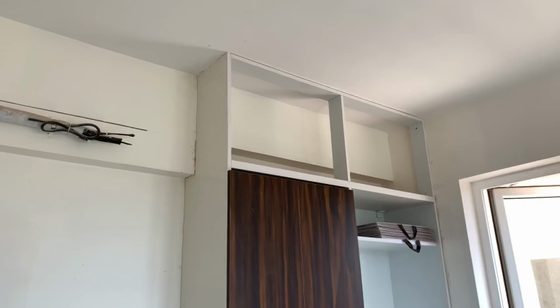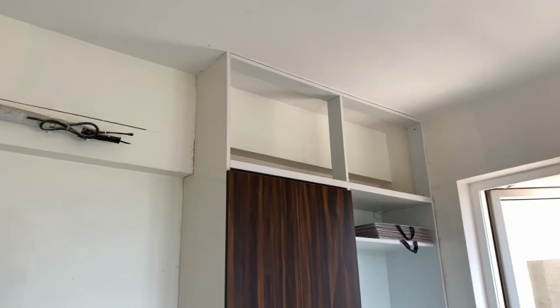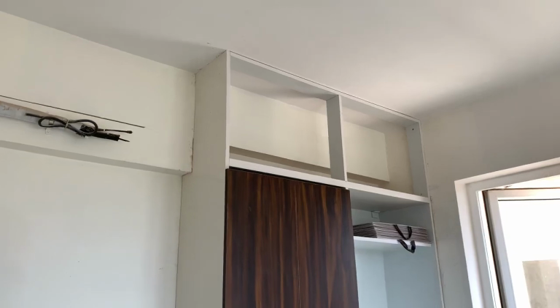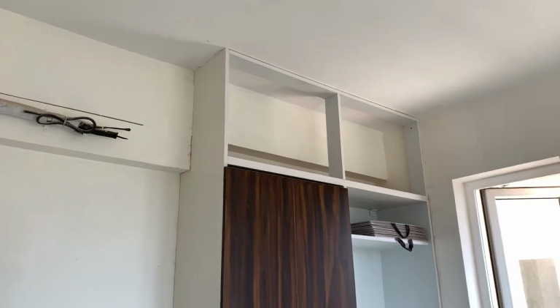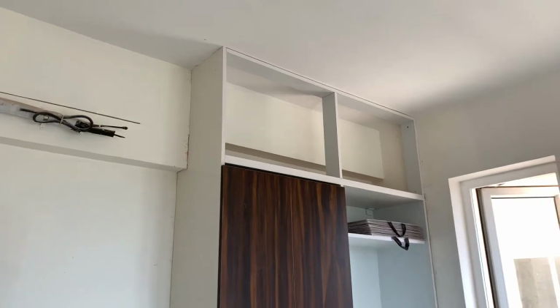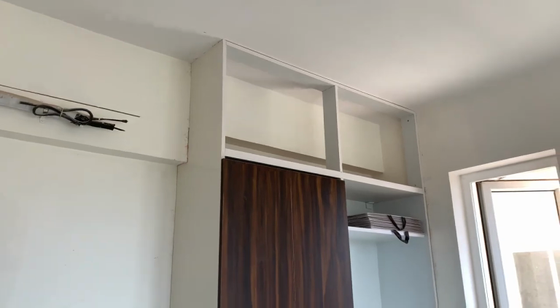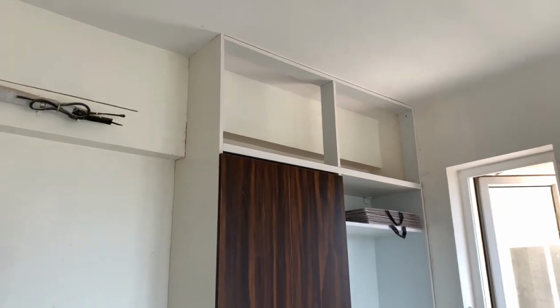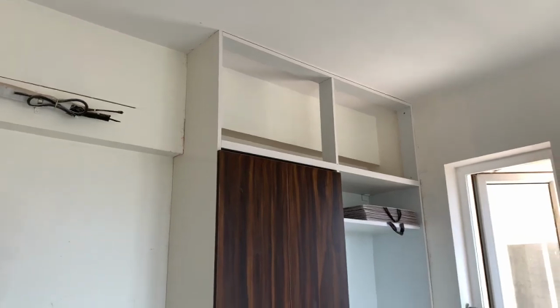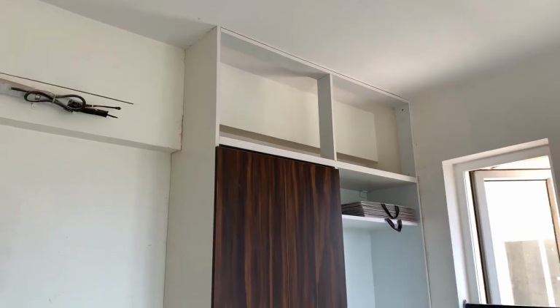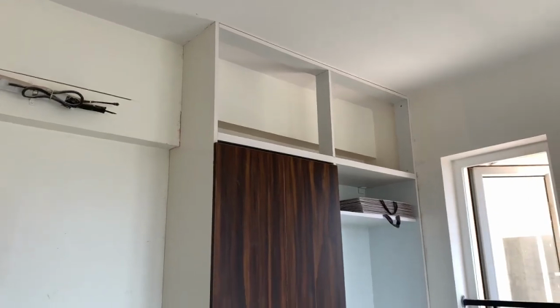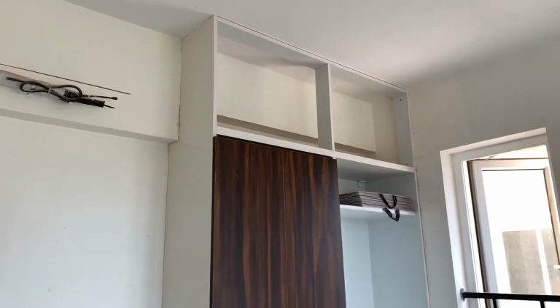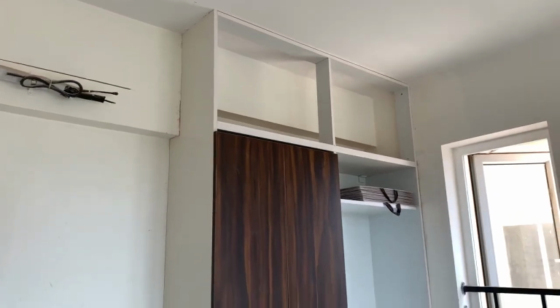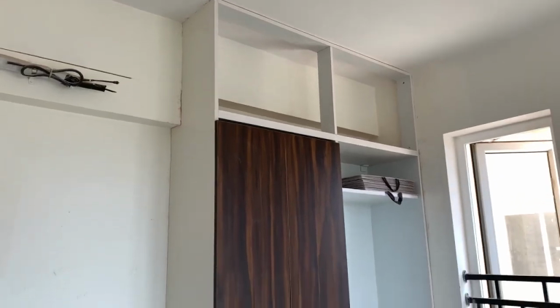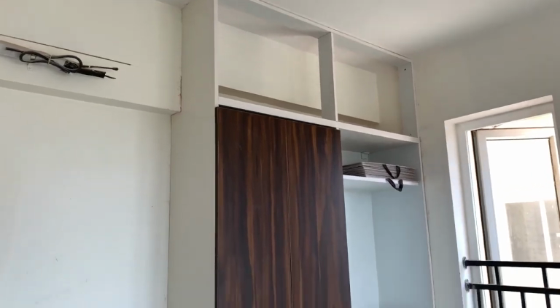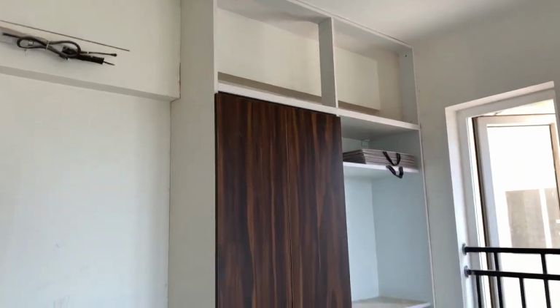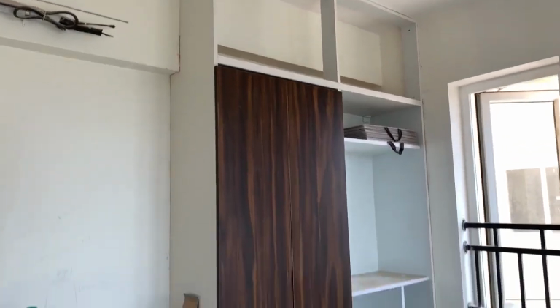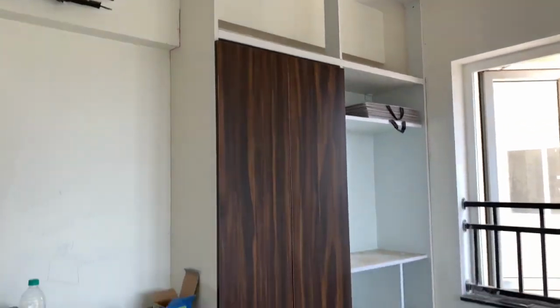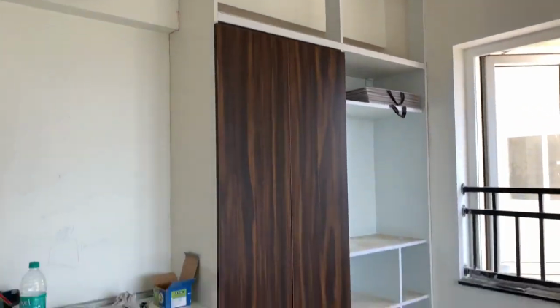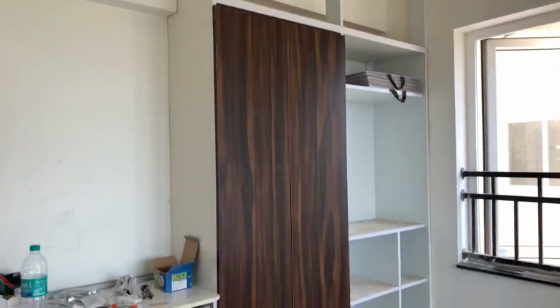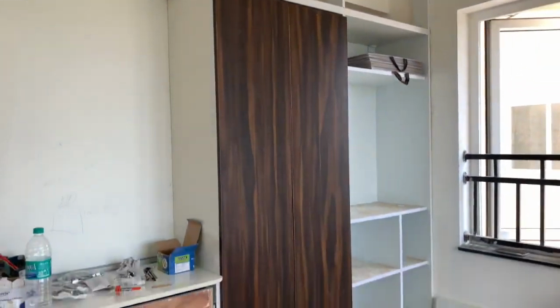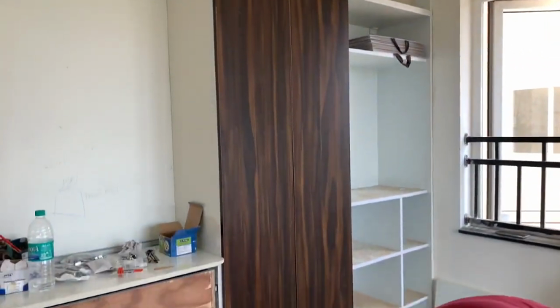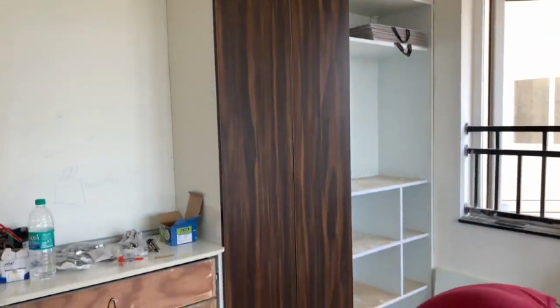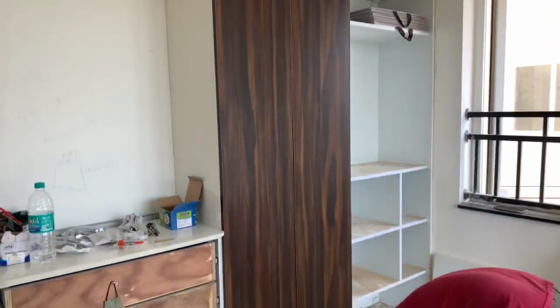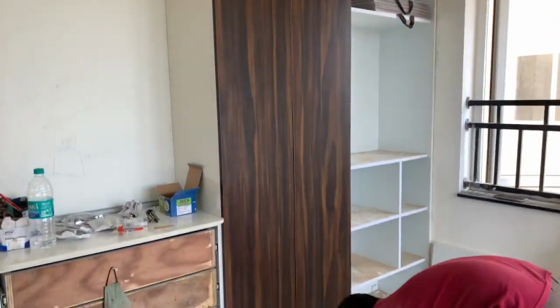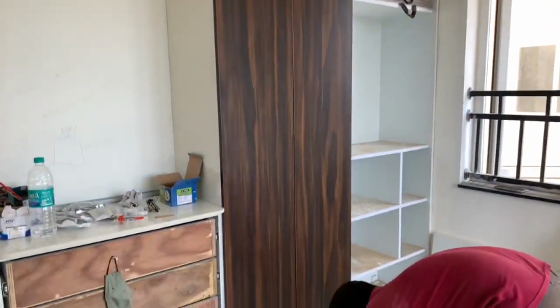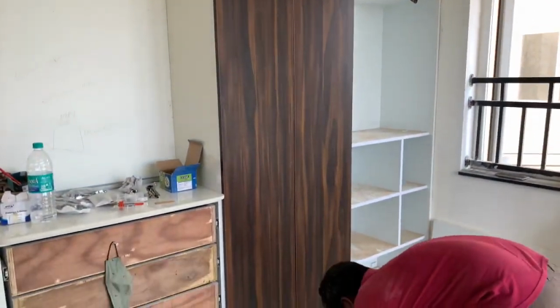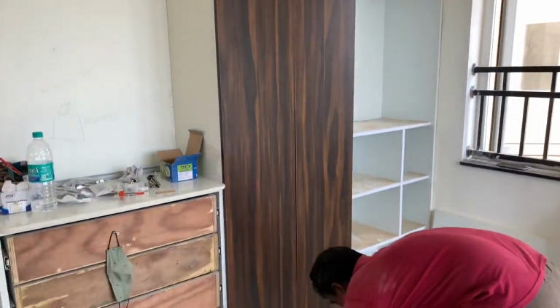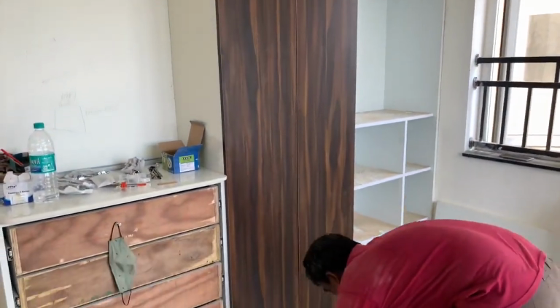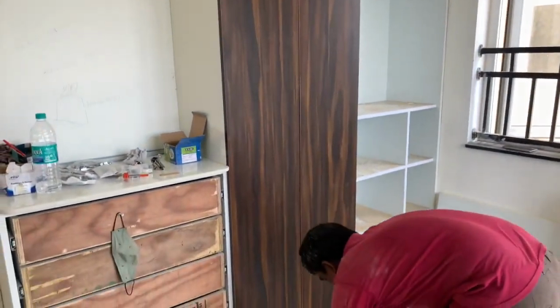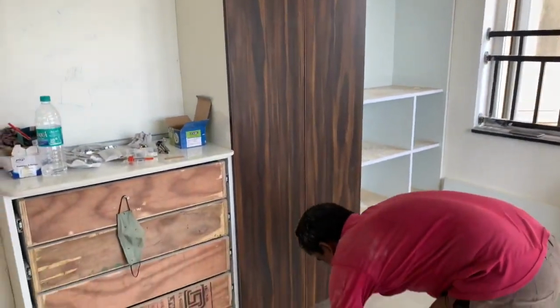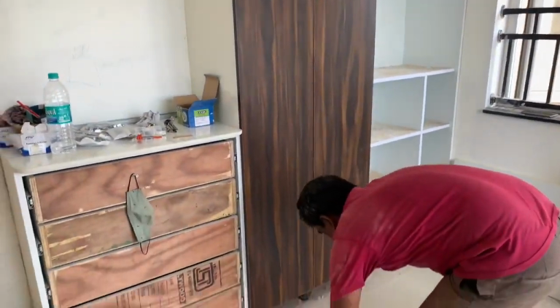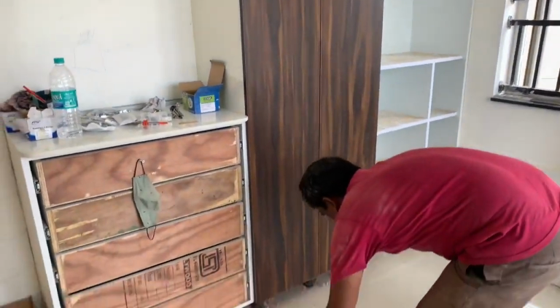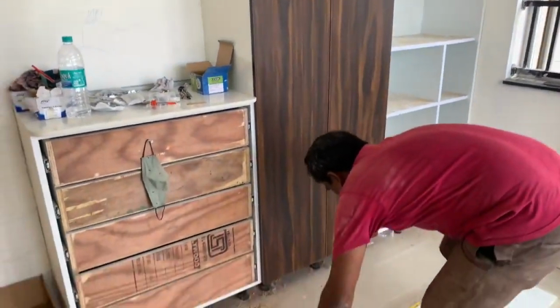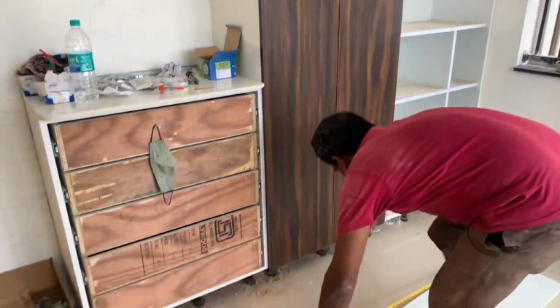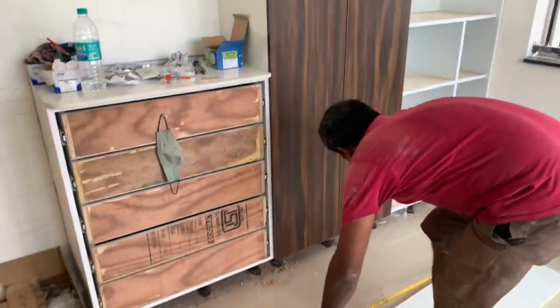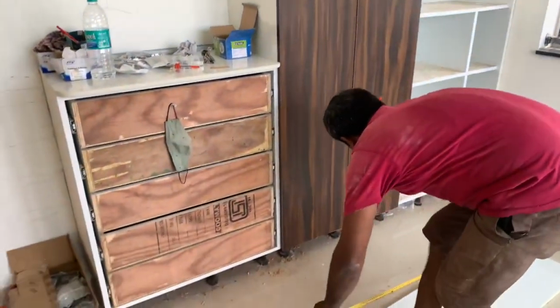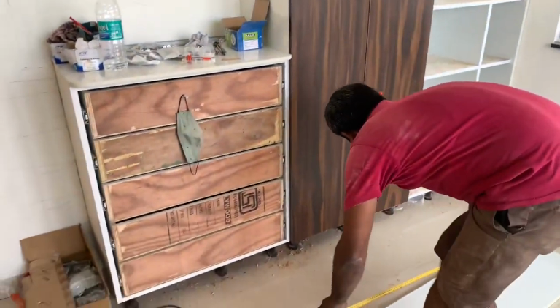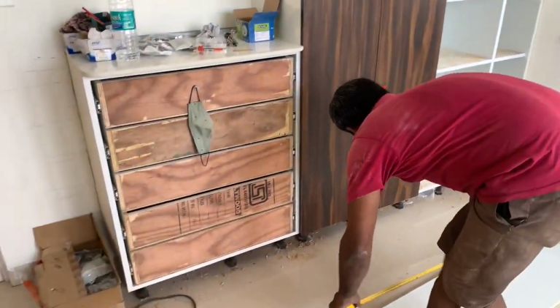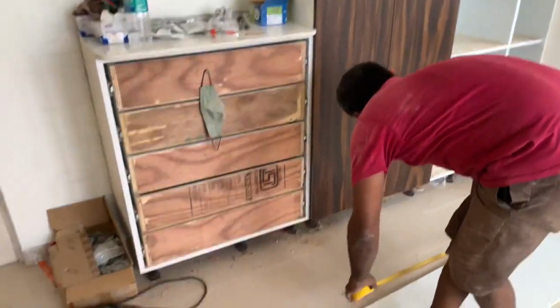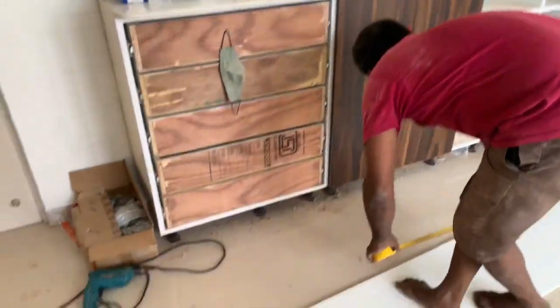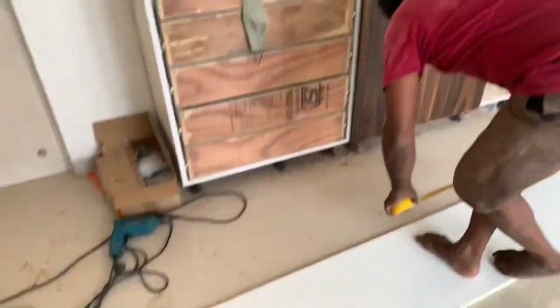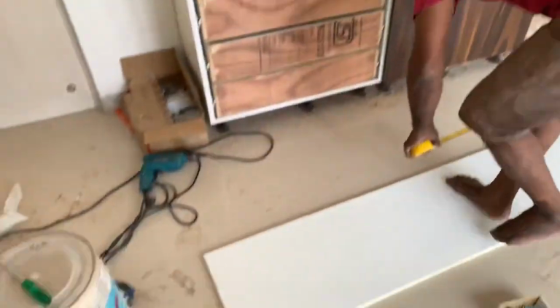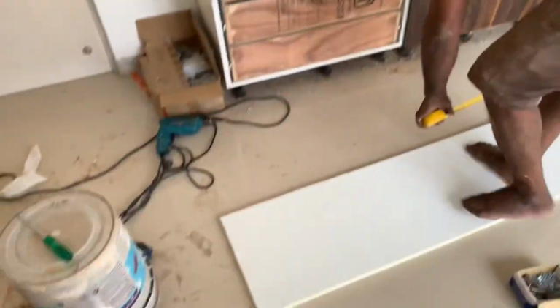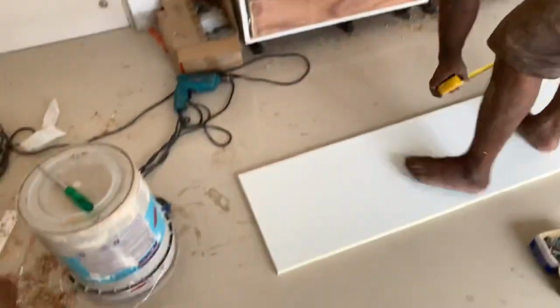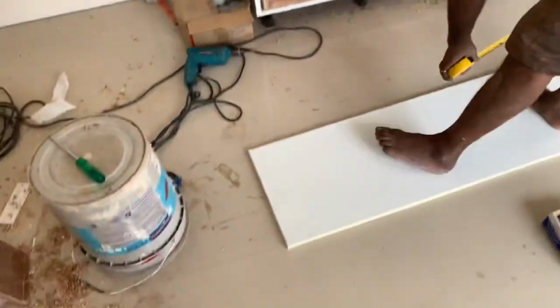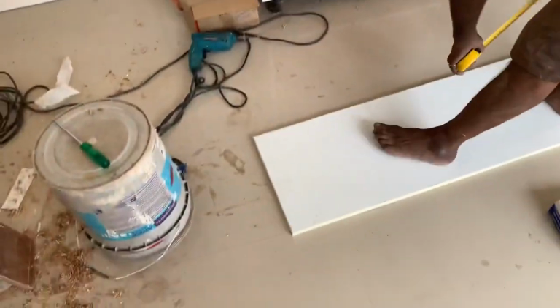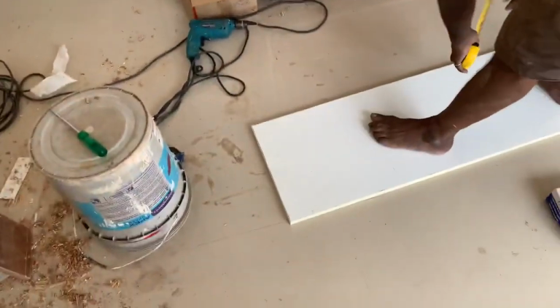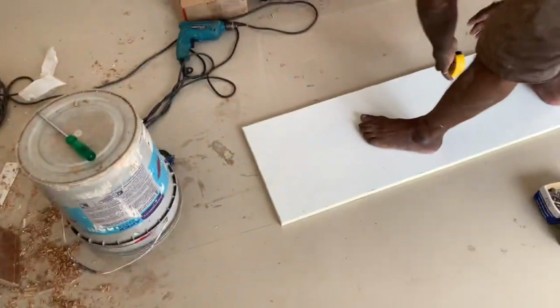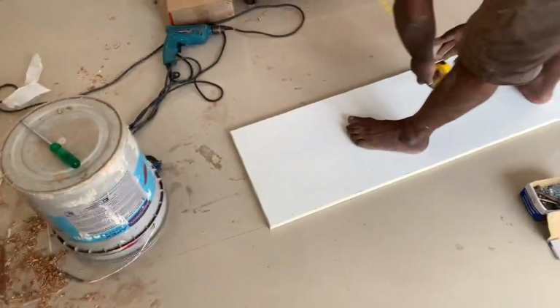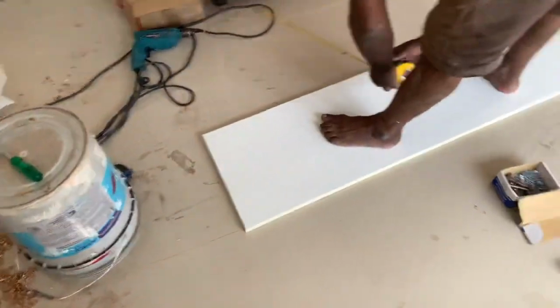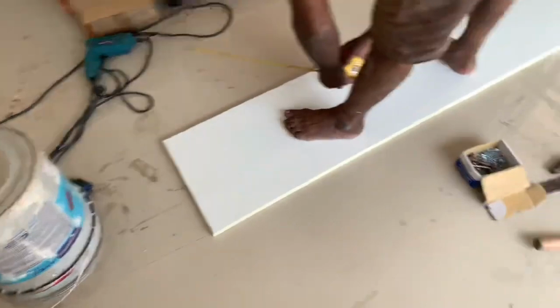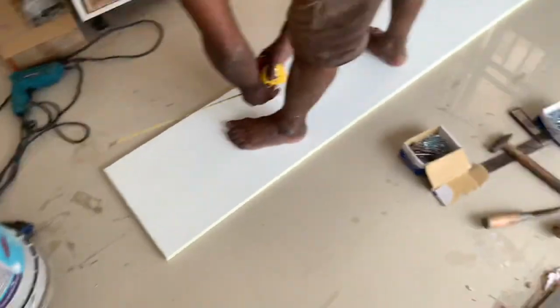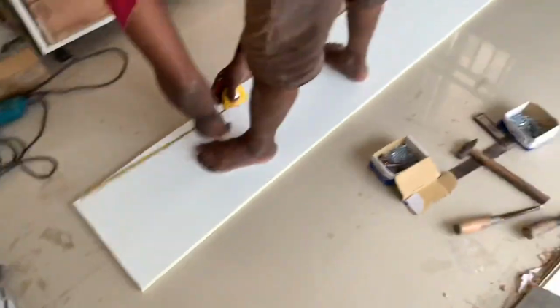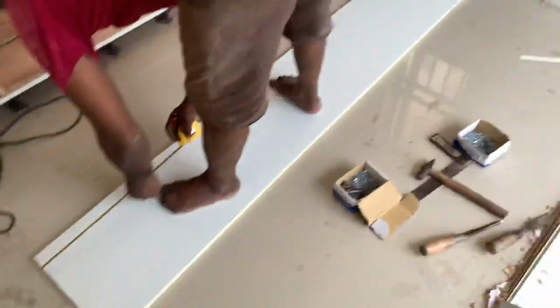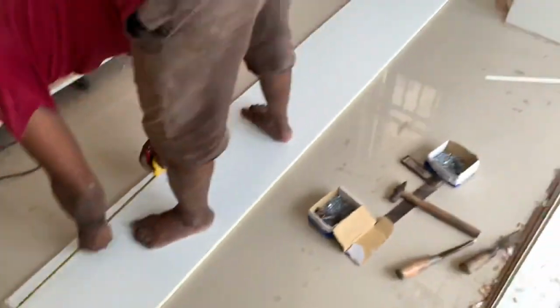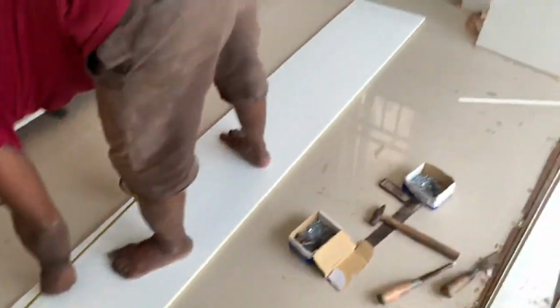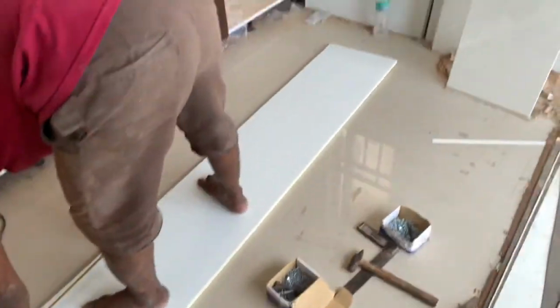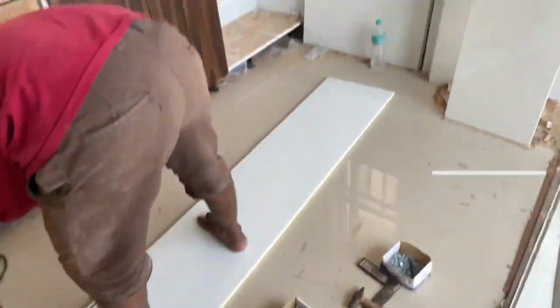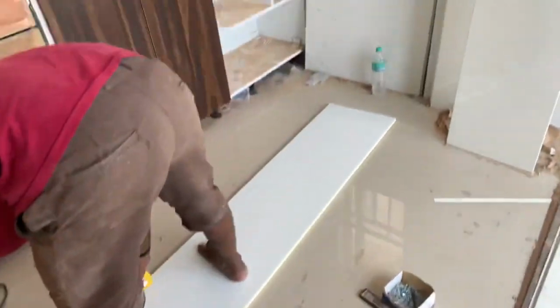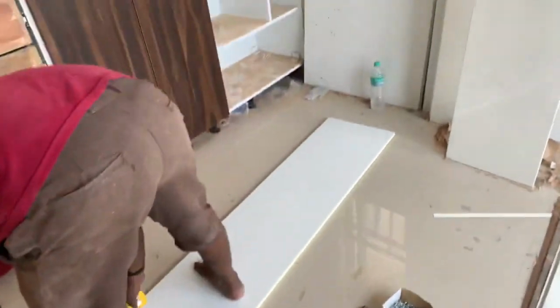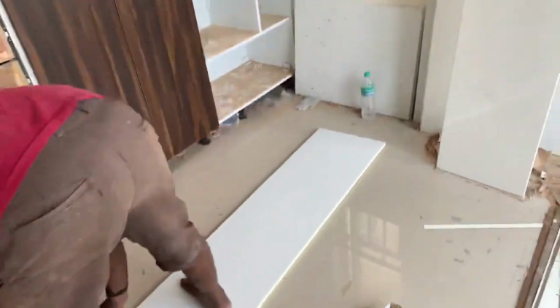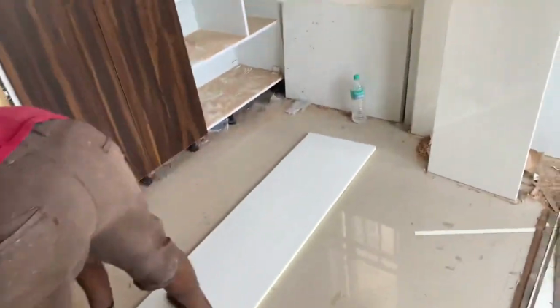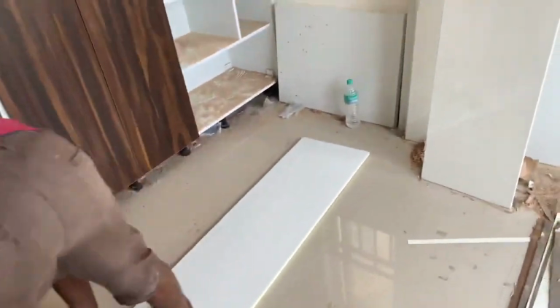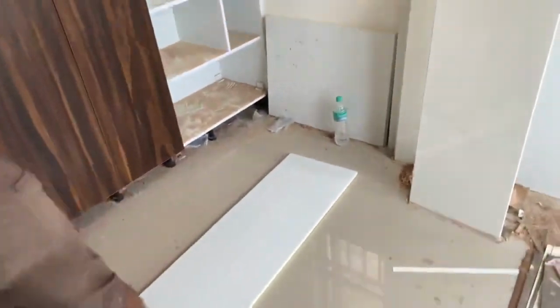Hello everyone, I am Navin Kumar. I am going to show you the doors.